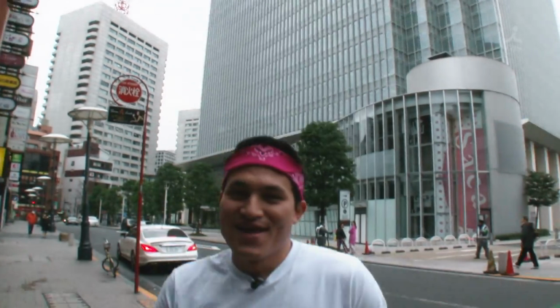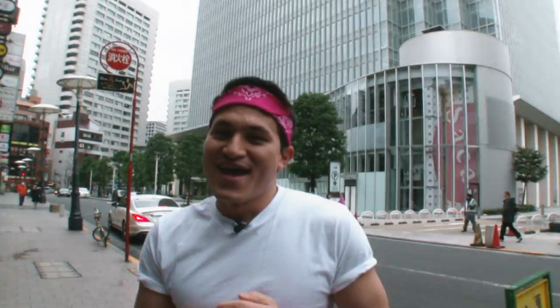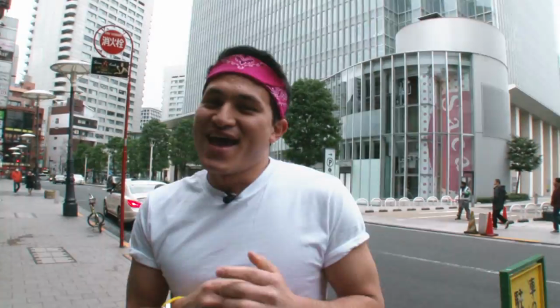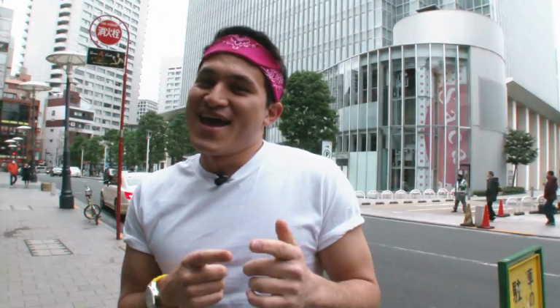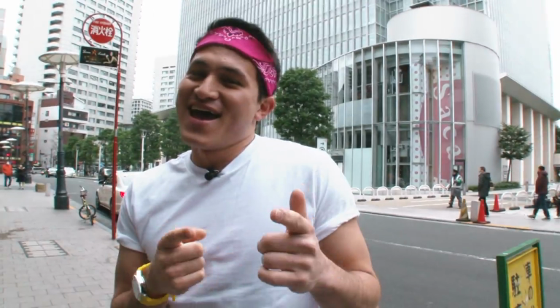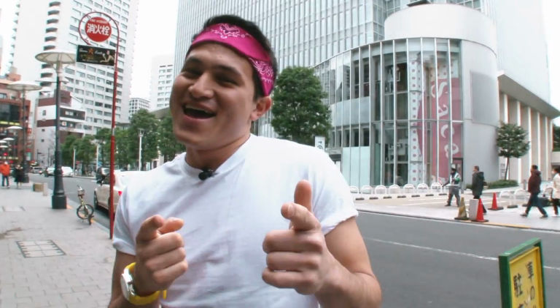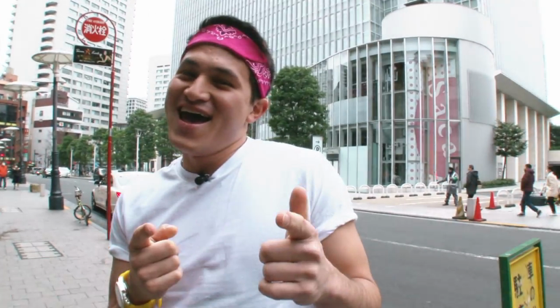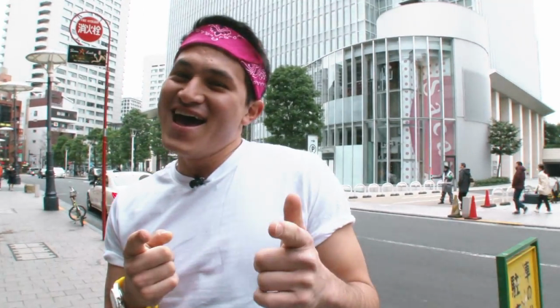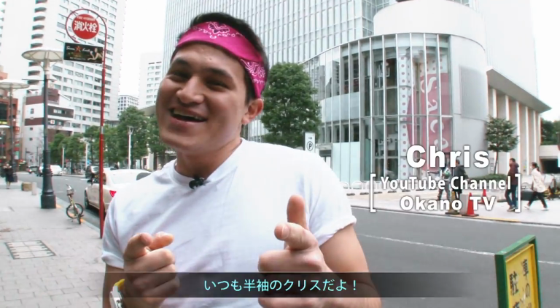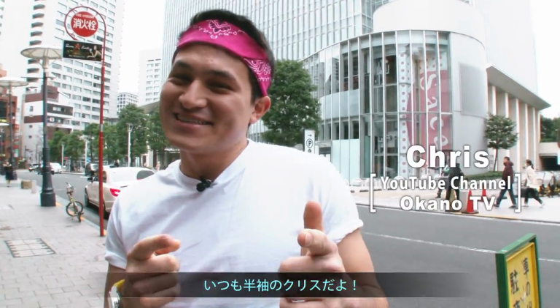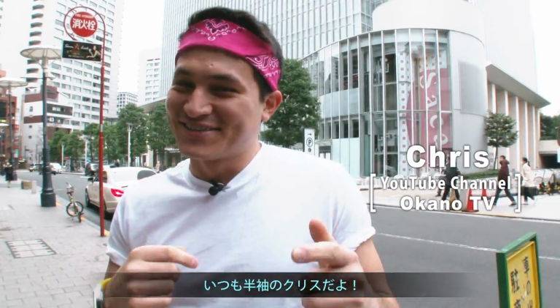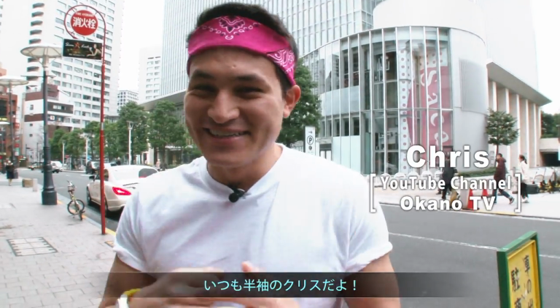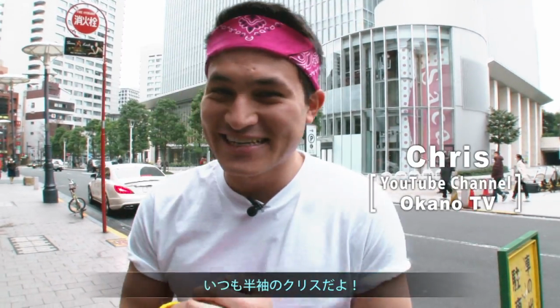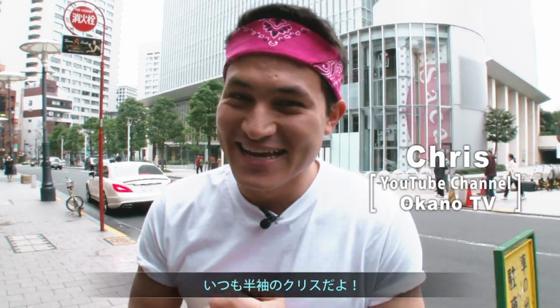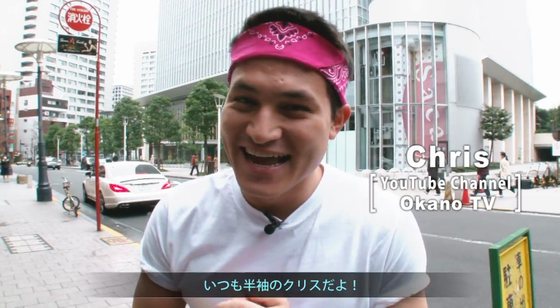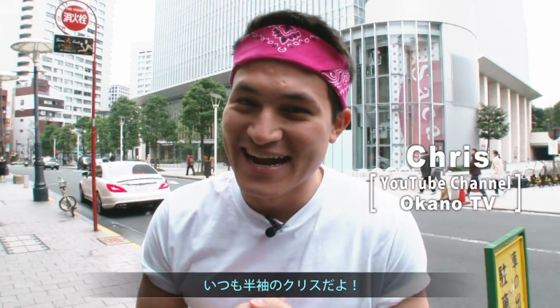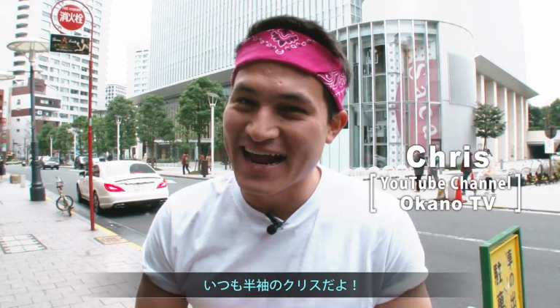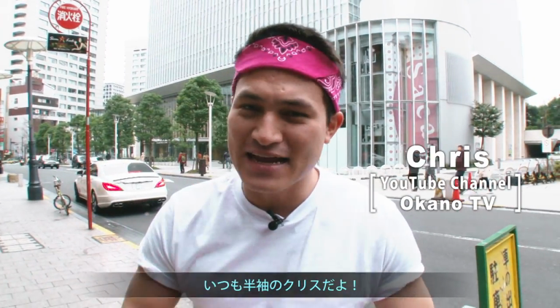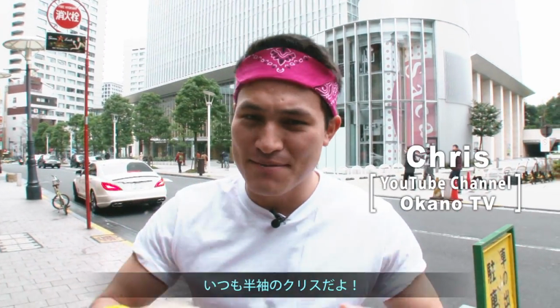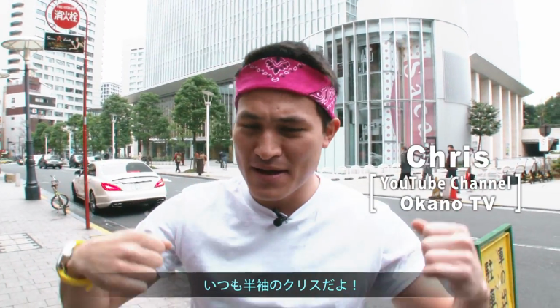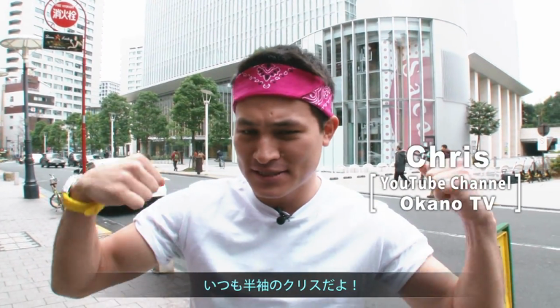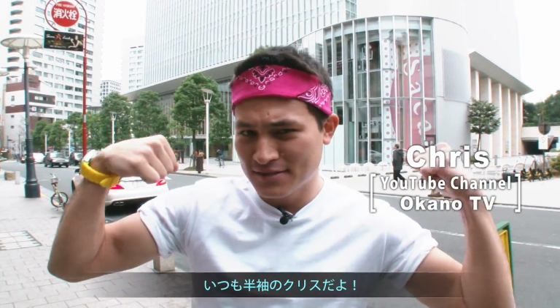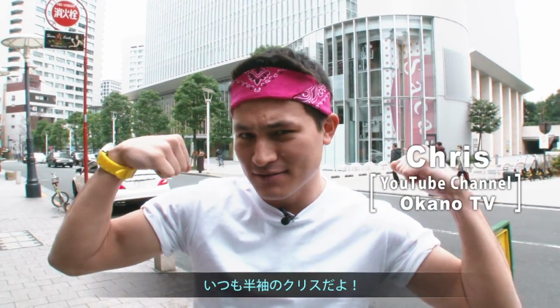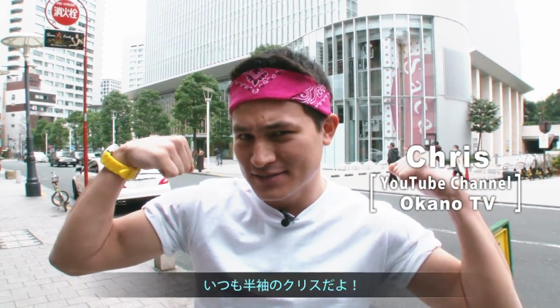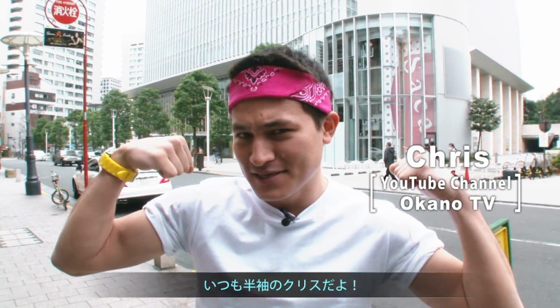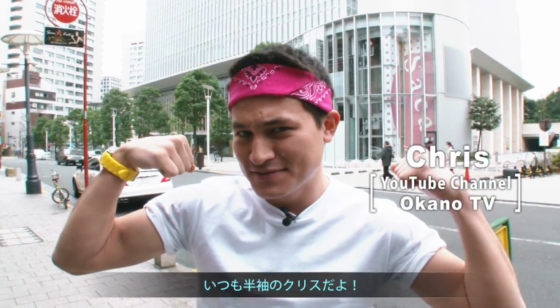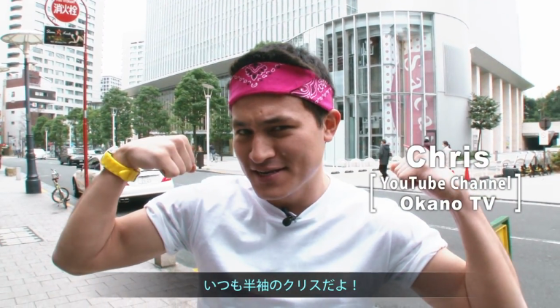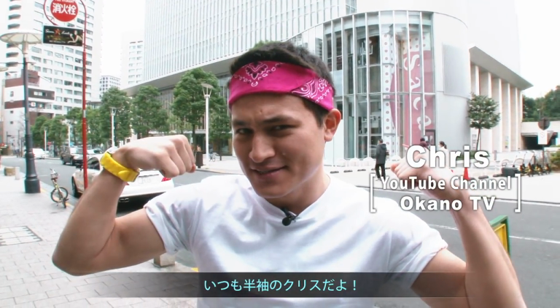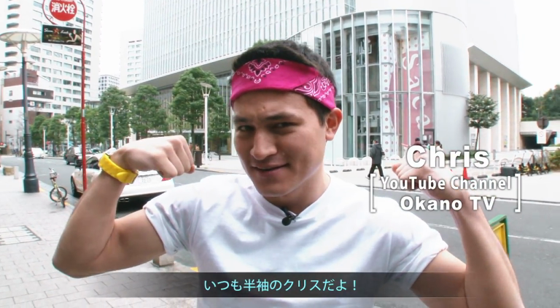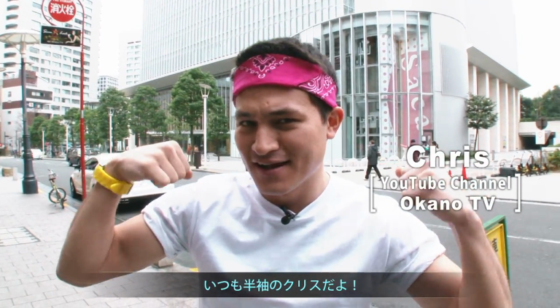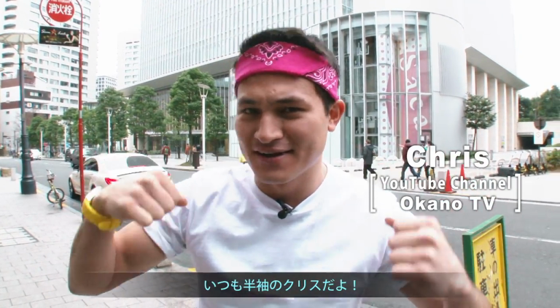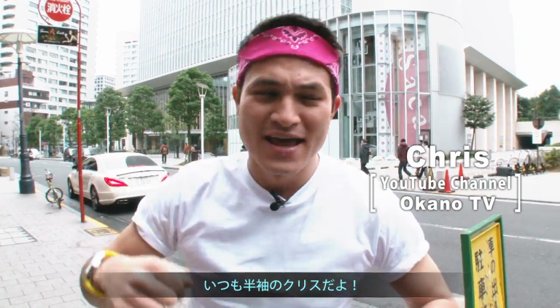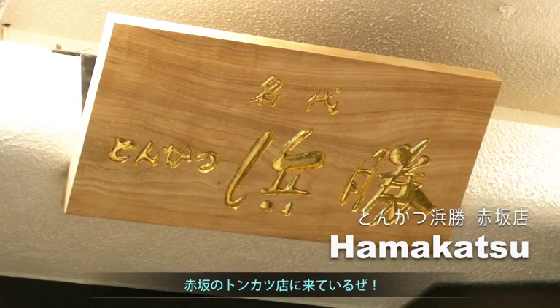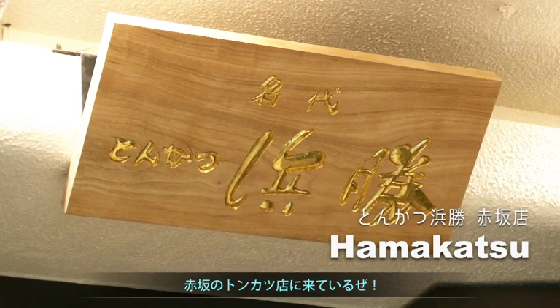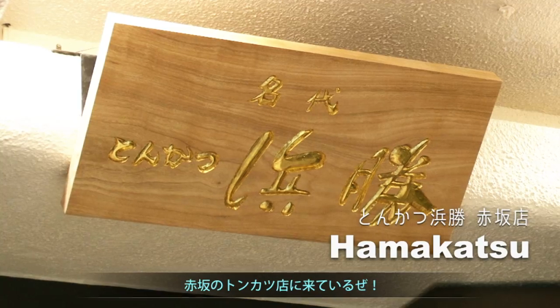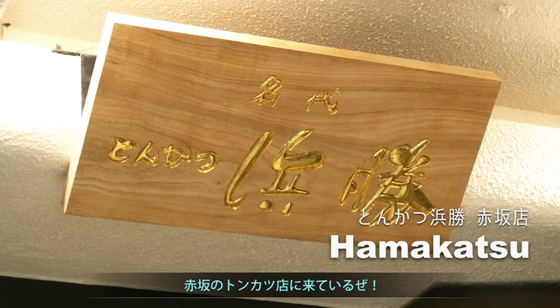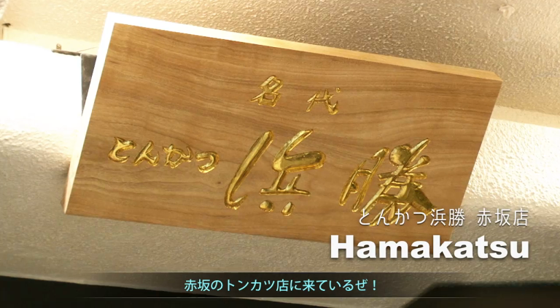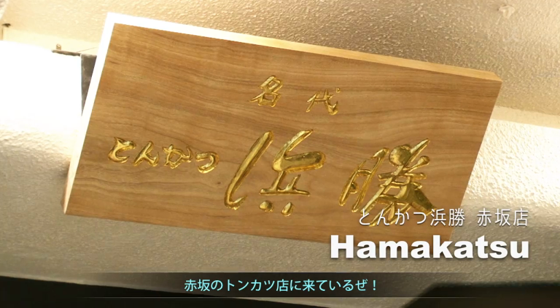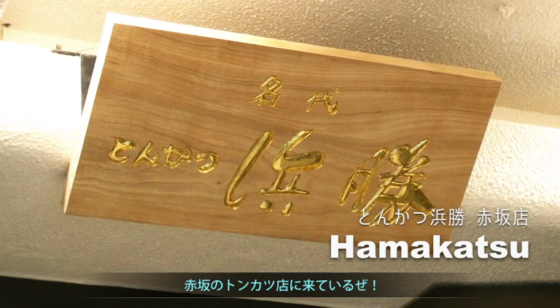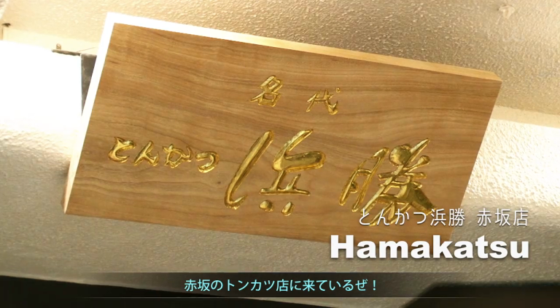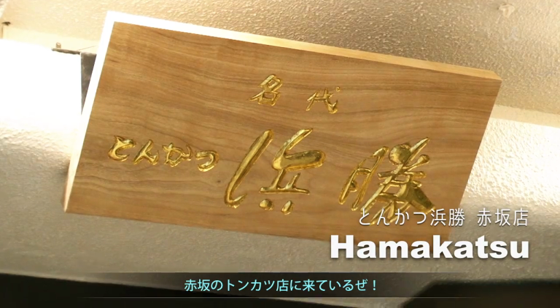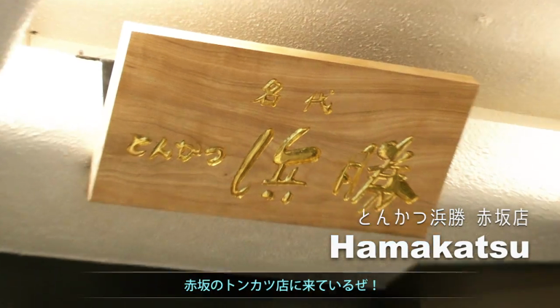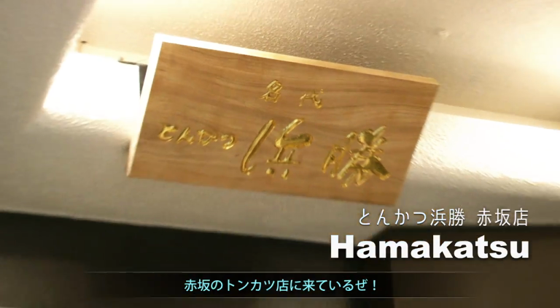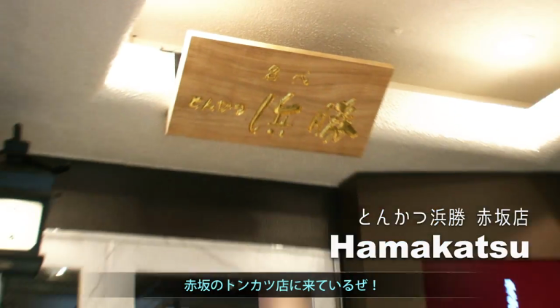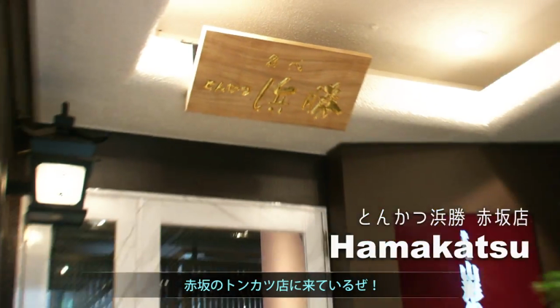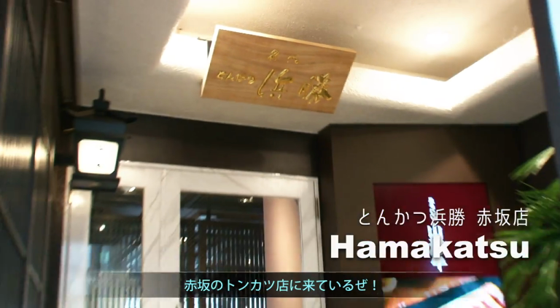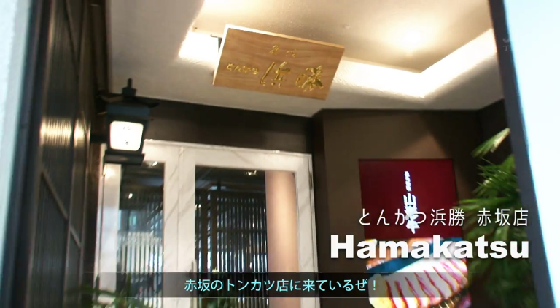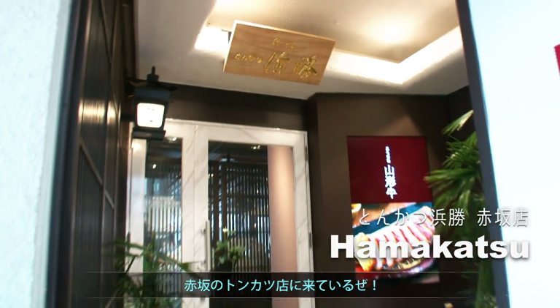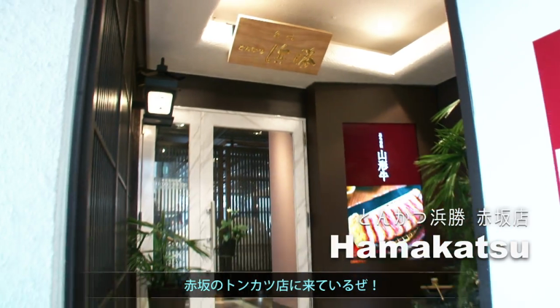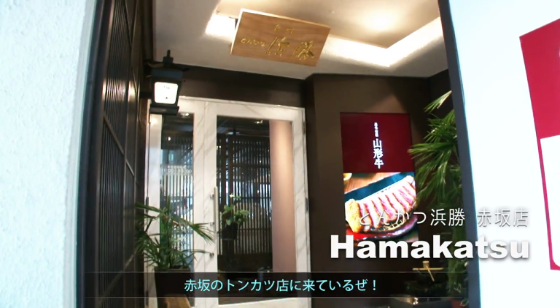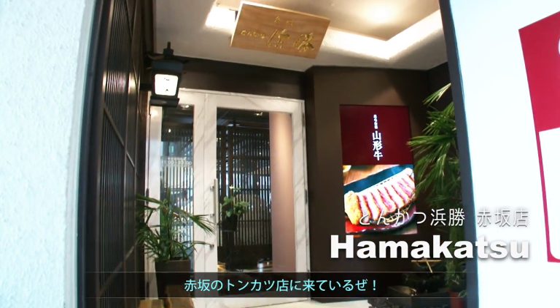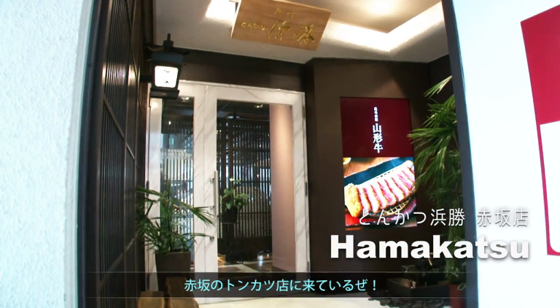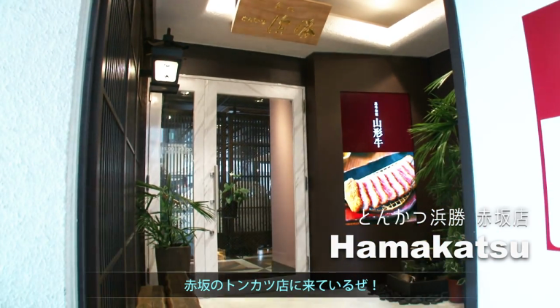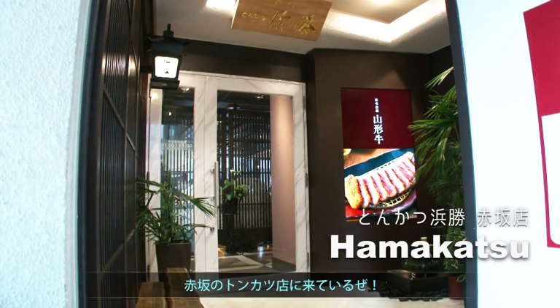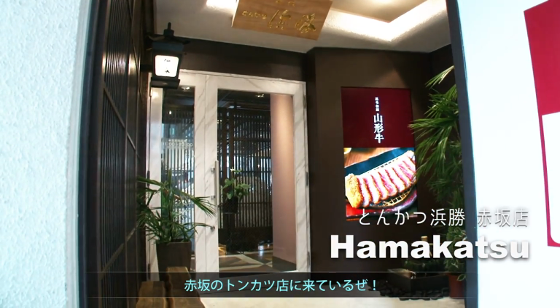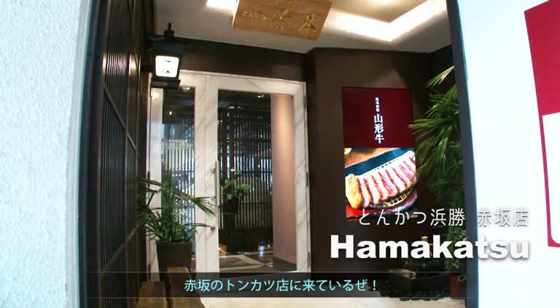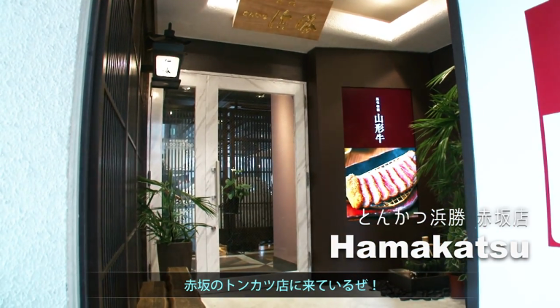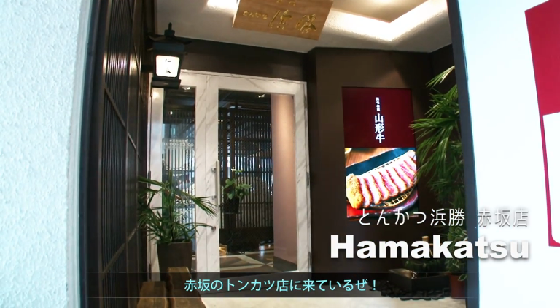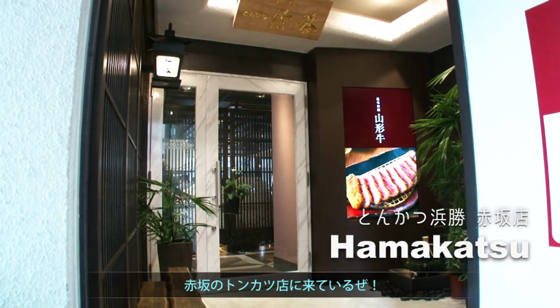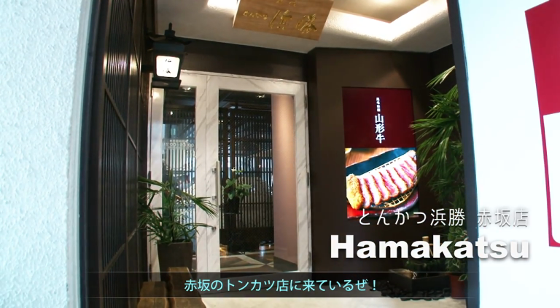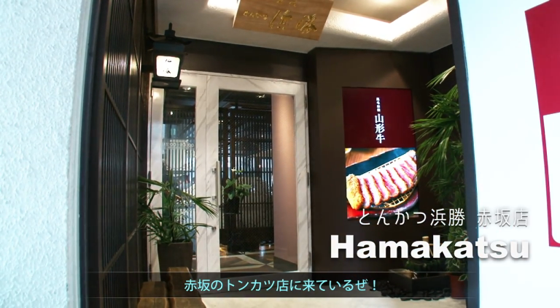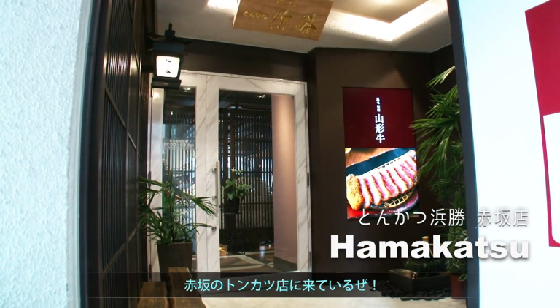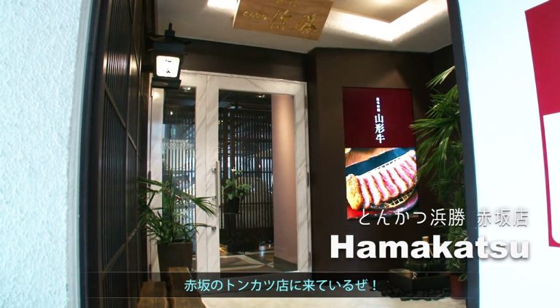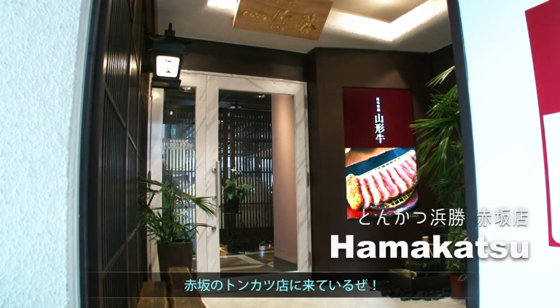Hey! It's Chris again, and I got my short-sleeved t-shirt on. Today we are in Akasaka, and I'm gonna show you tonkatsu.